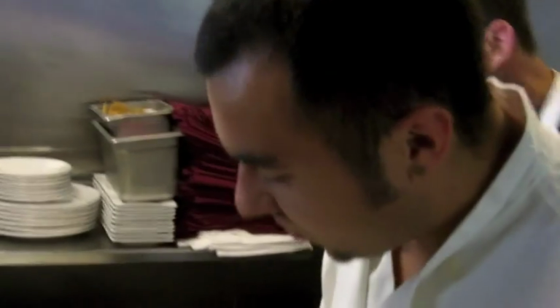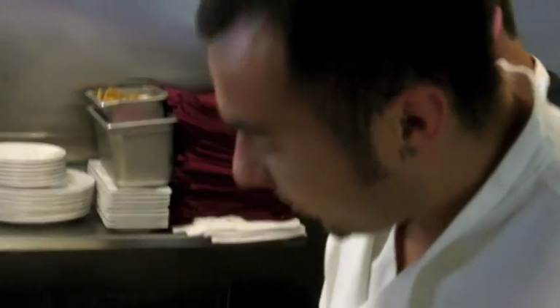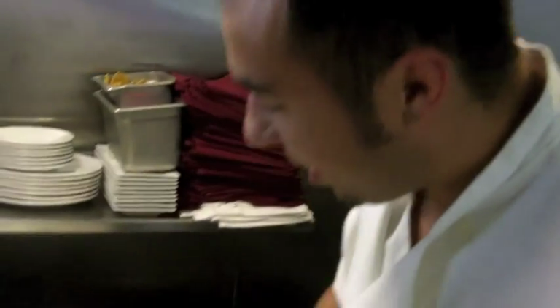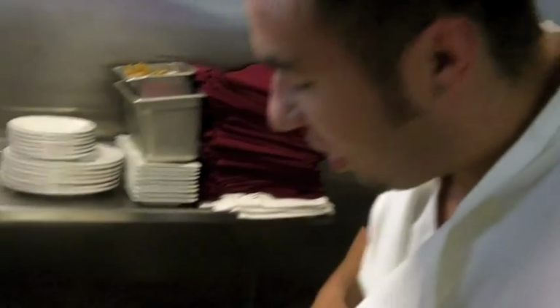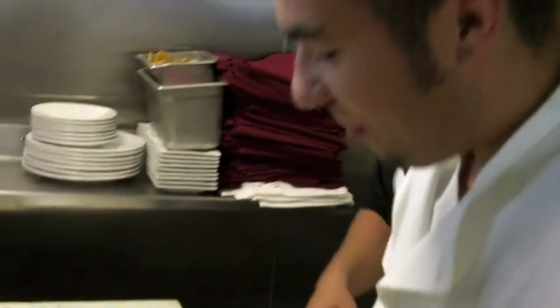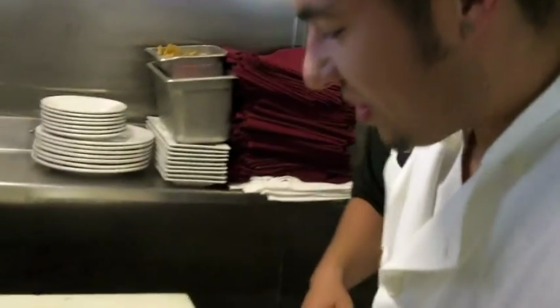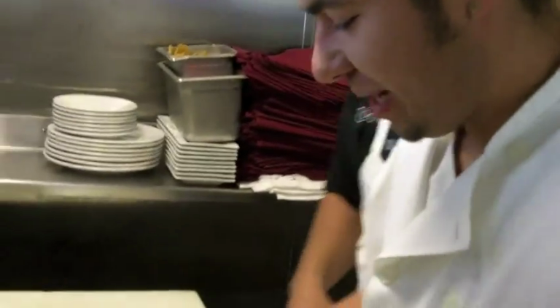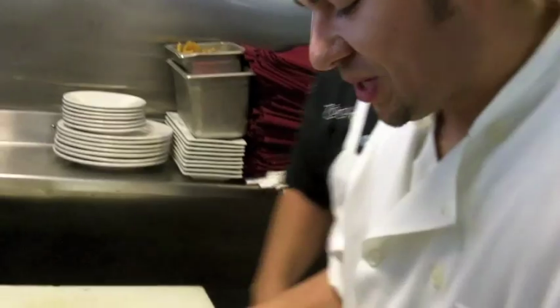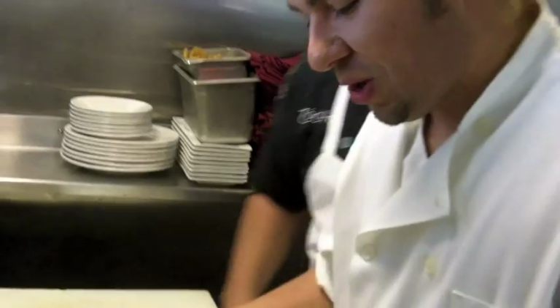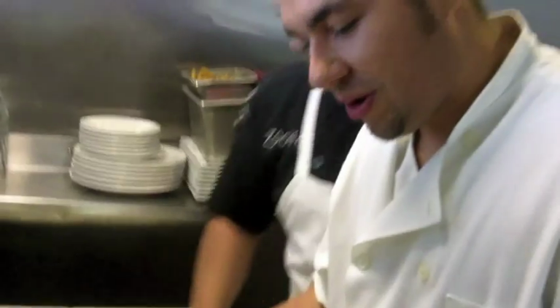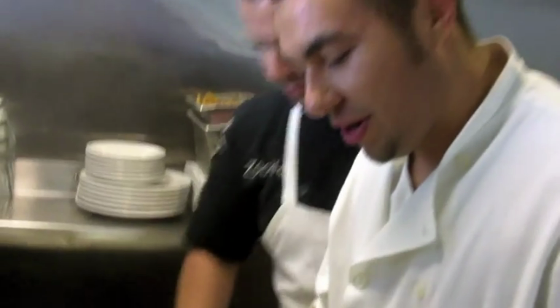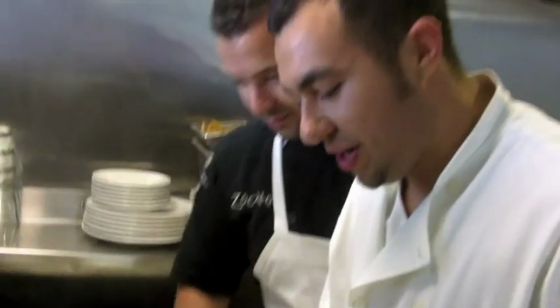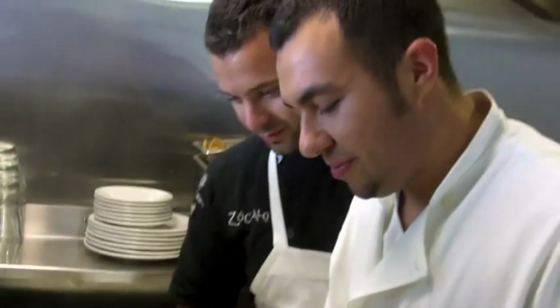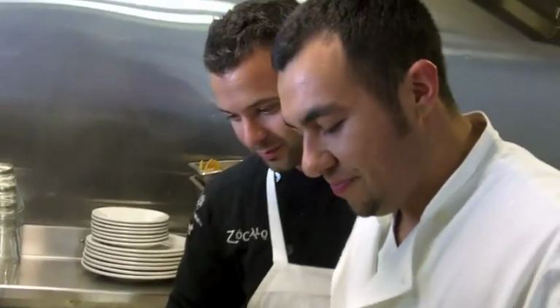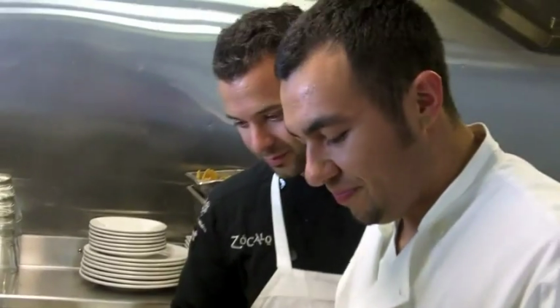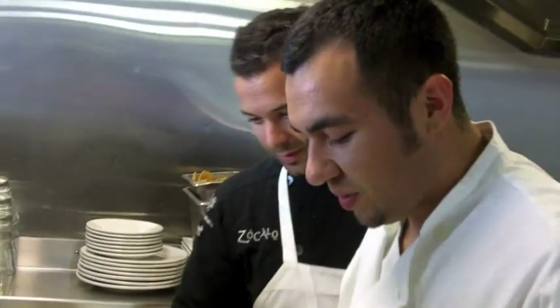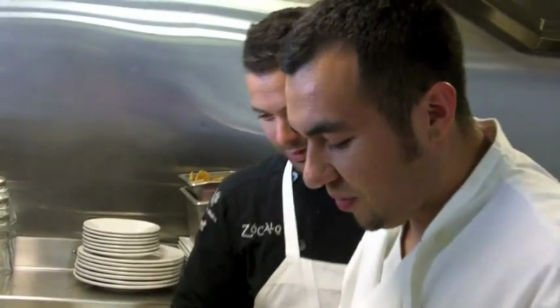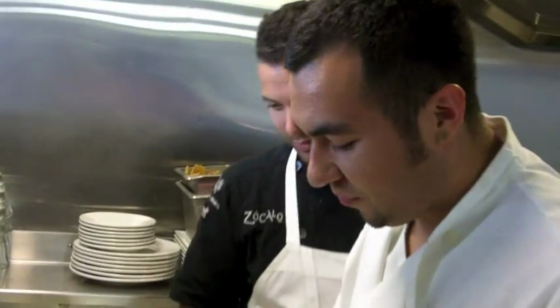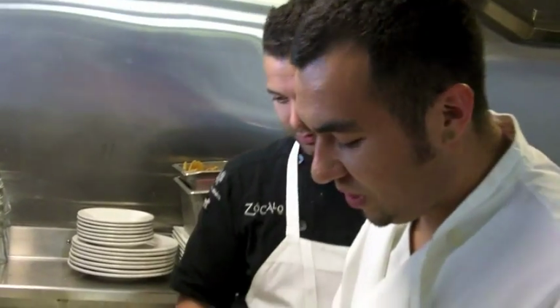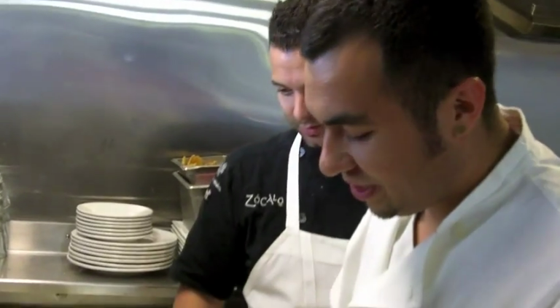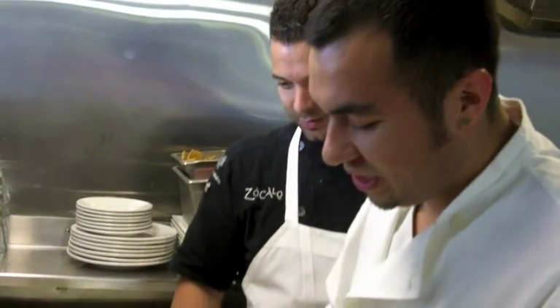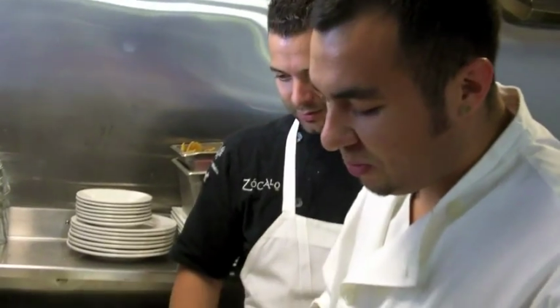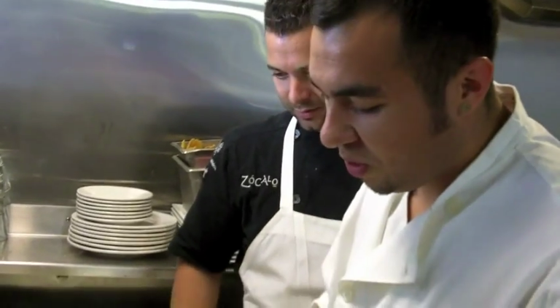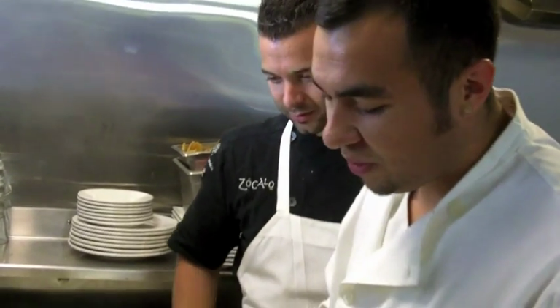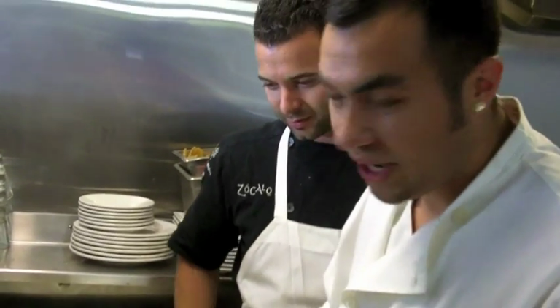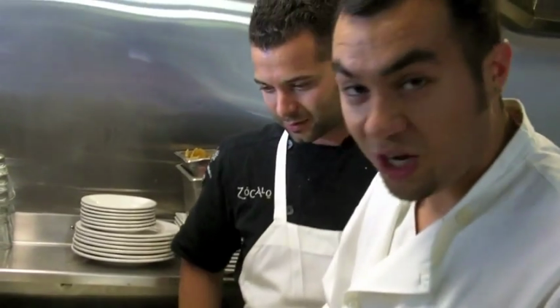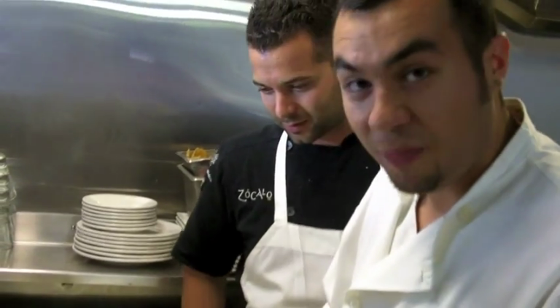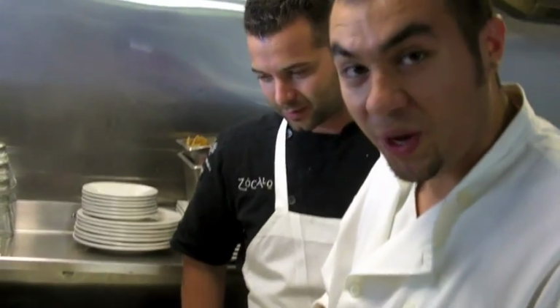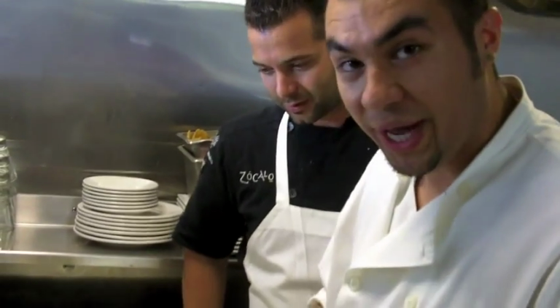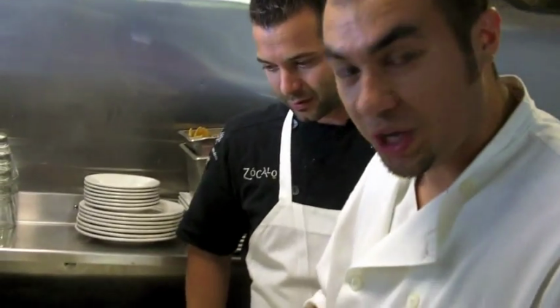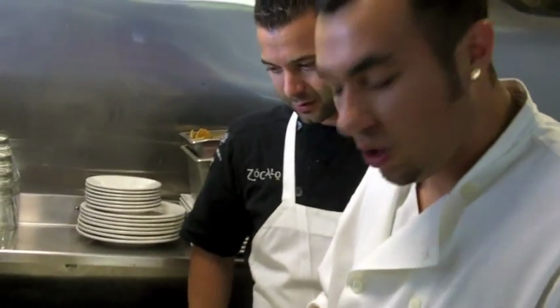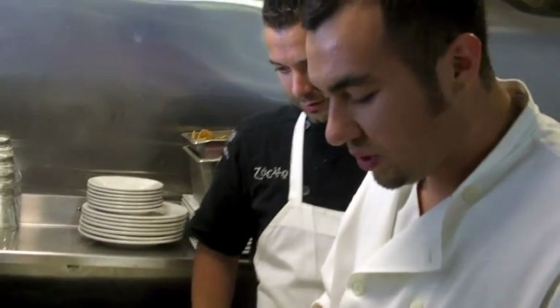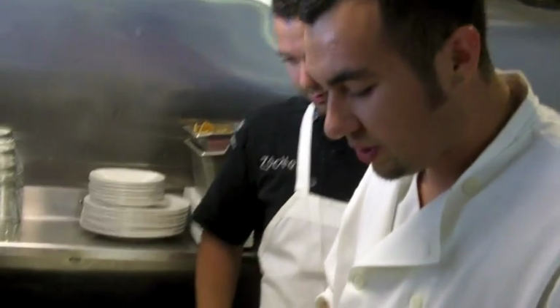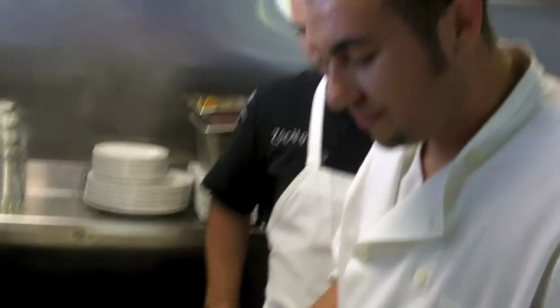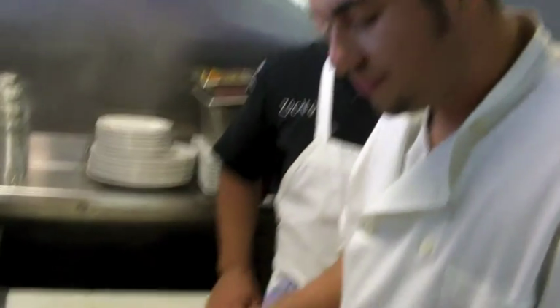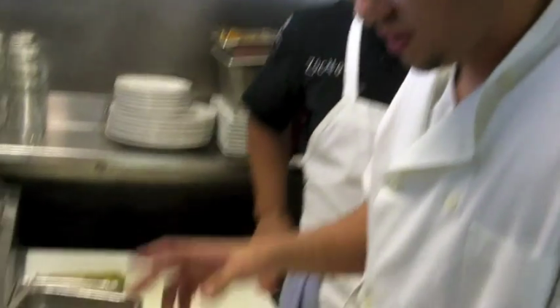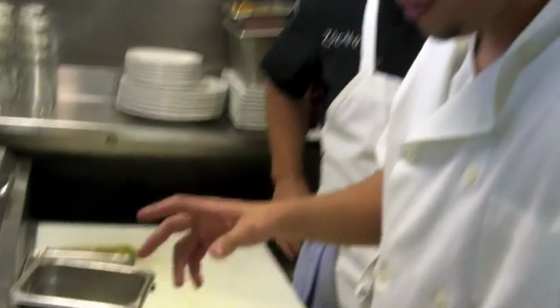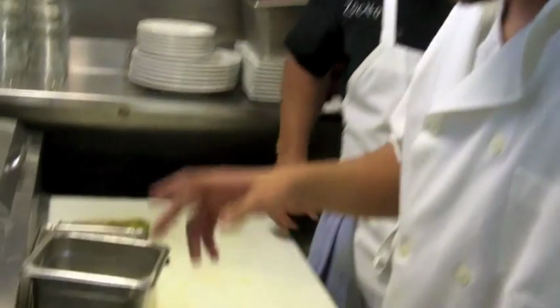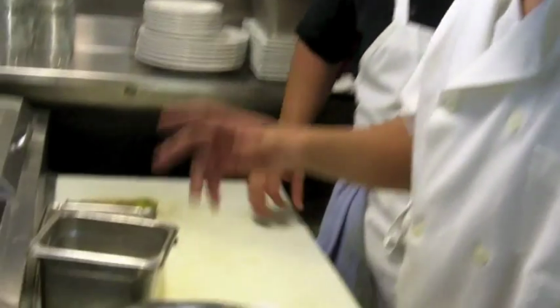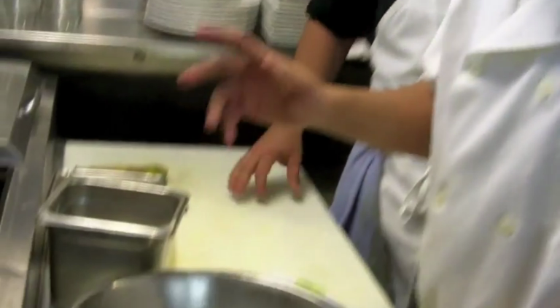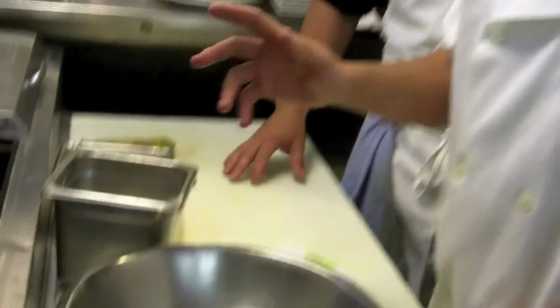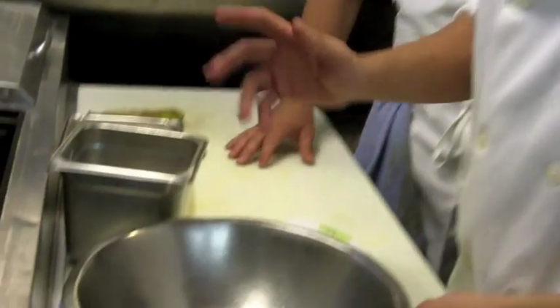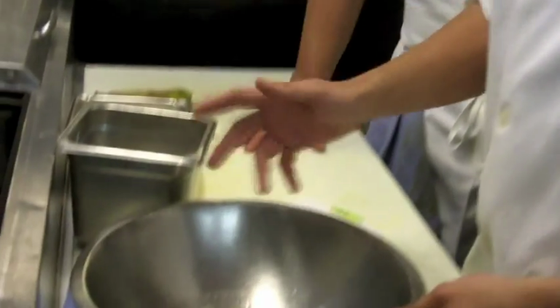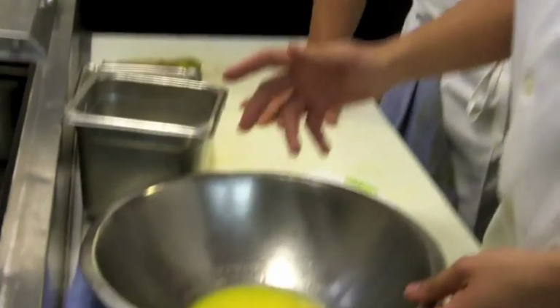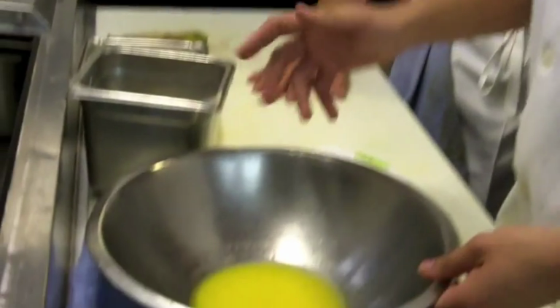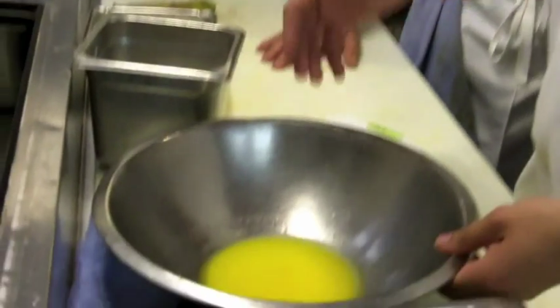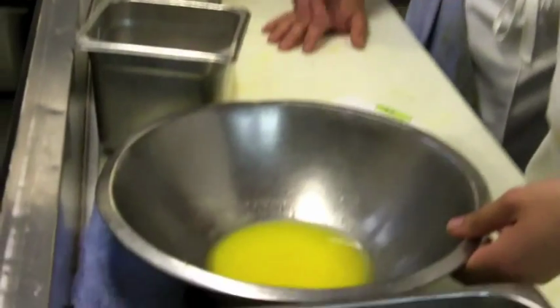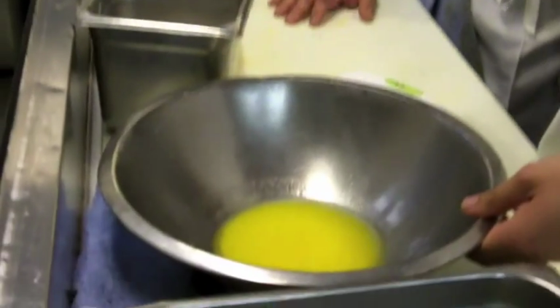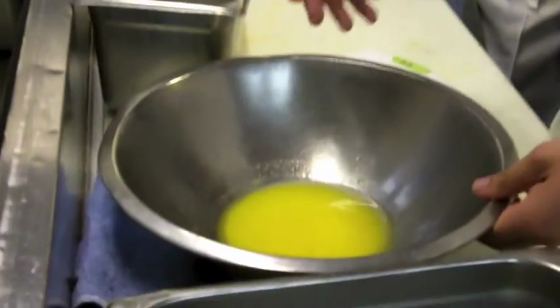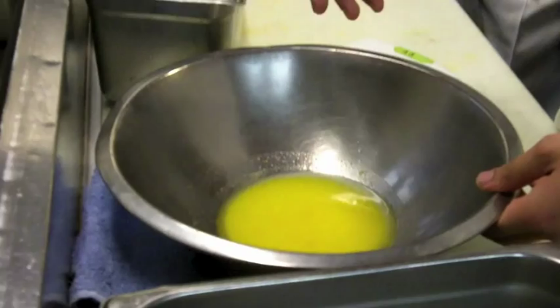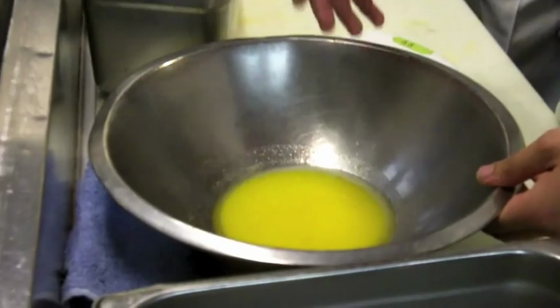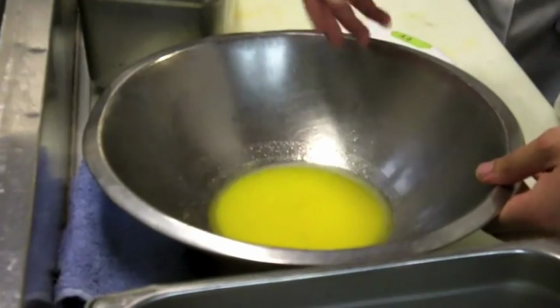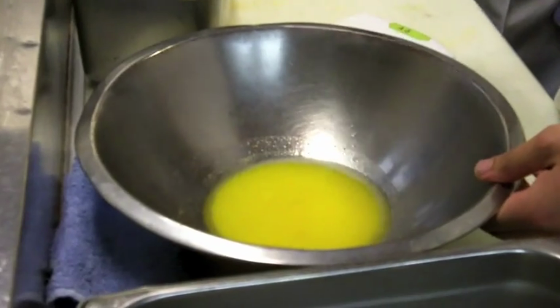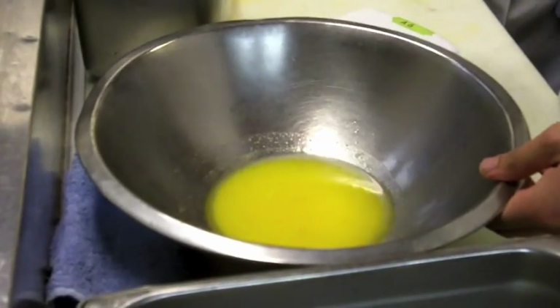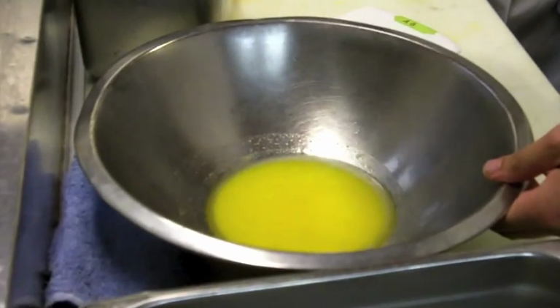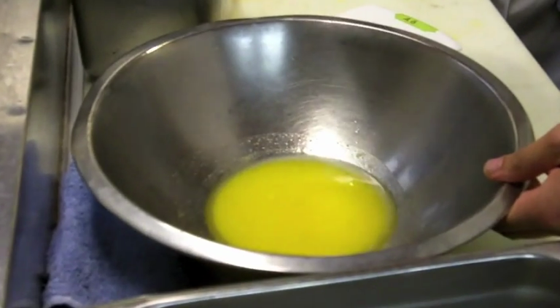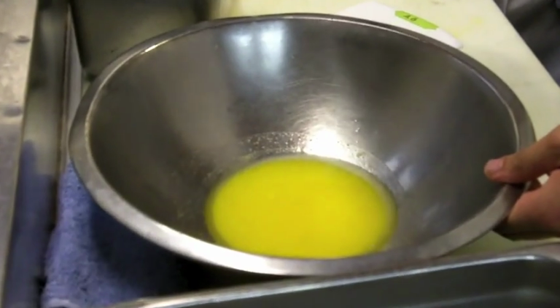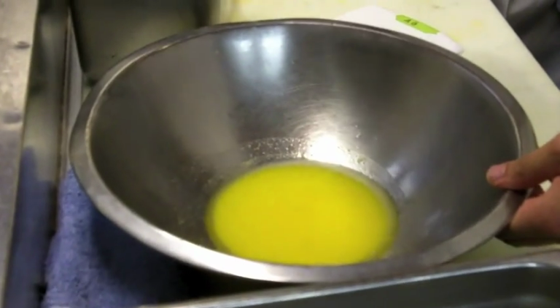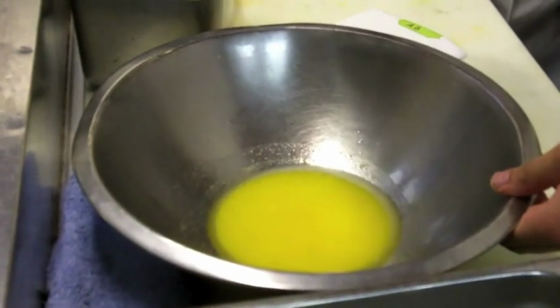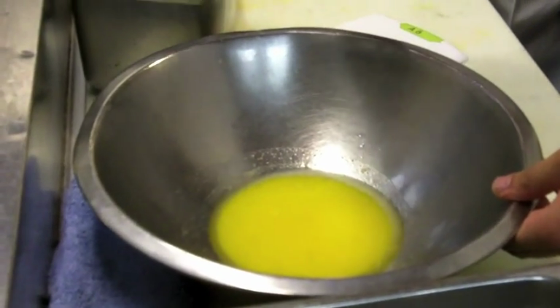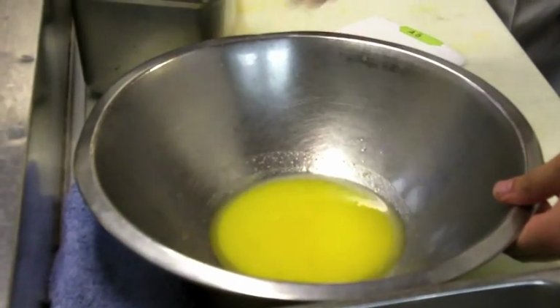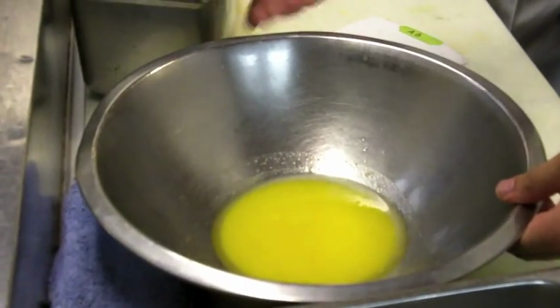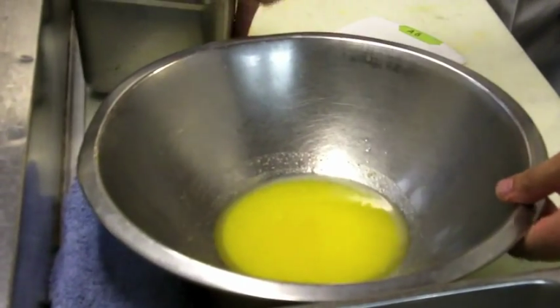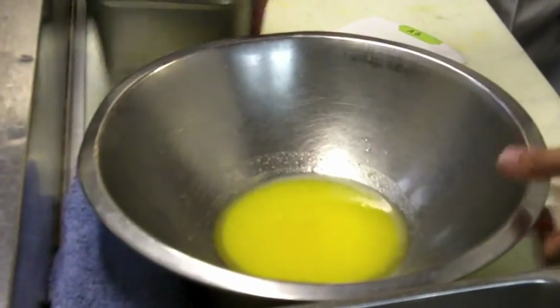We got a couple steps going on here. First, in this bowl we got a couple egg yolks, some oil, a little bit of water and vanilla to flavor it.